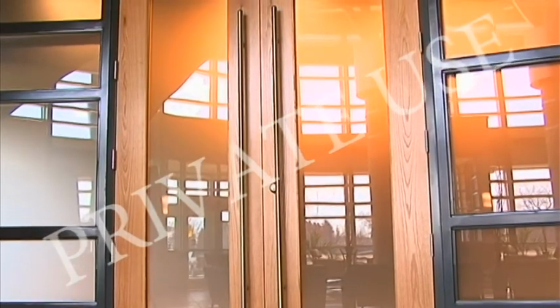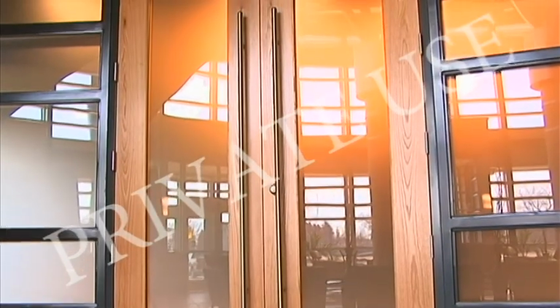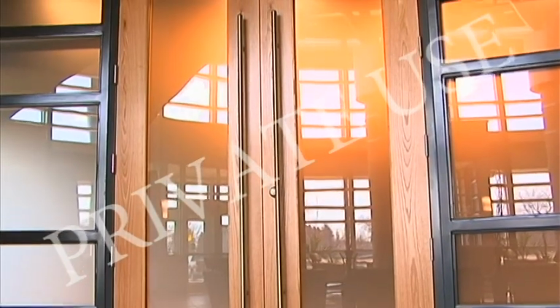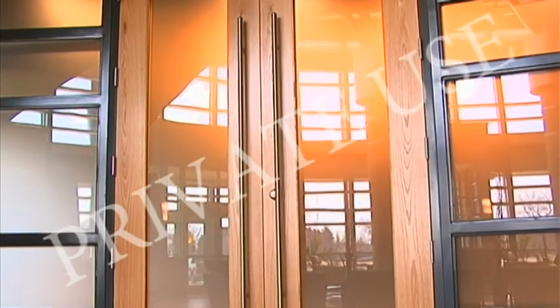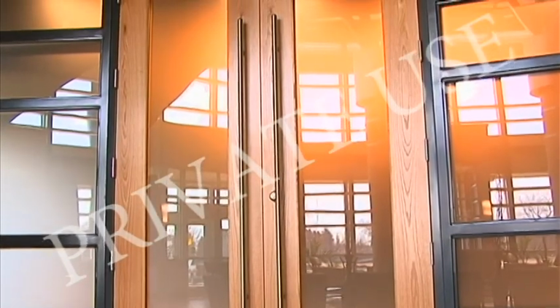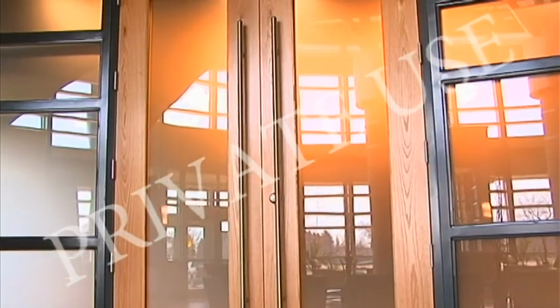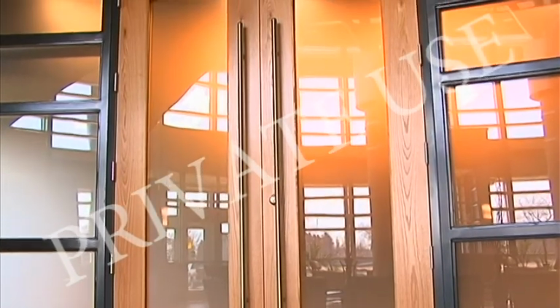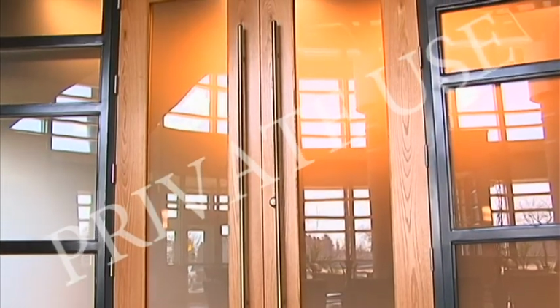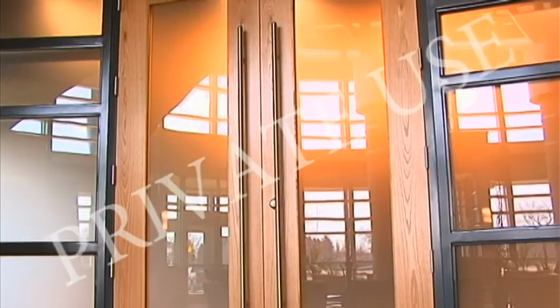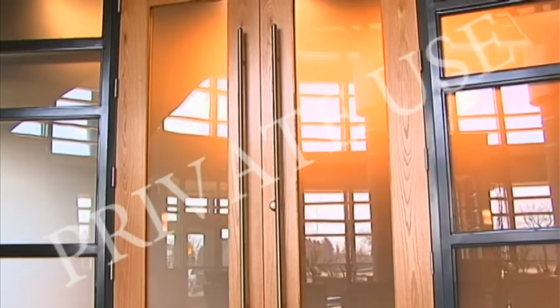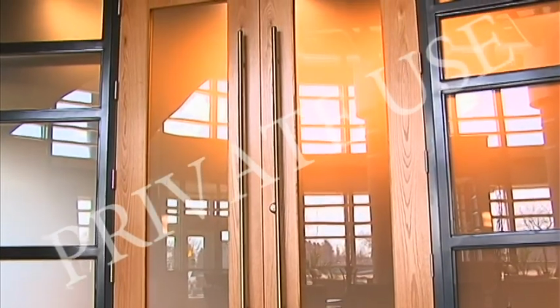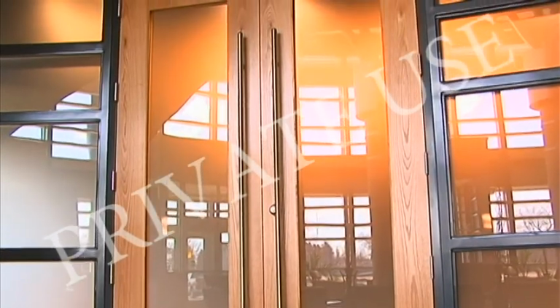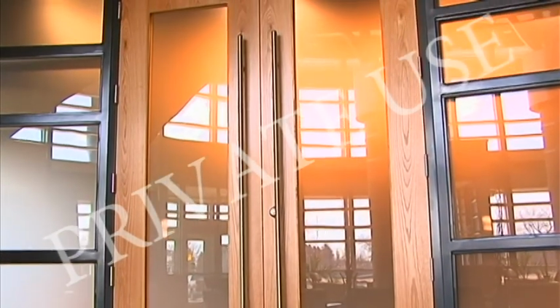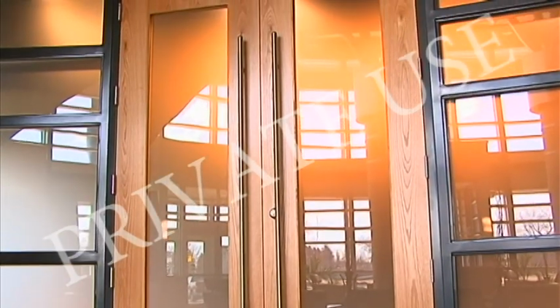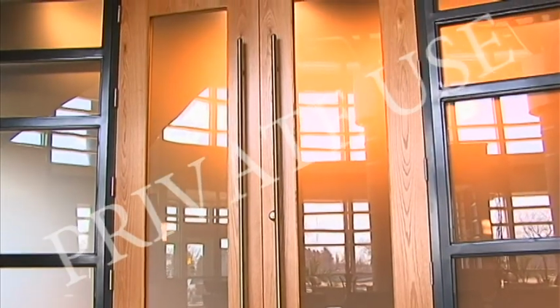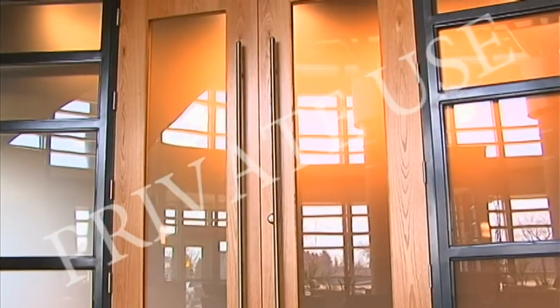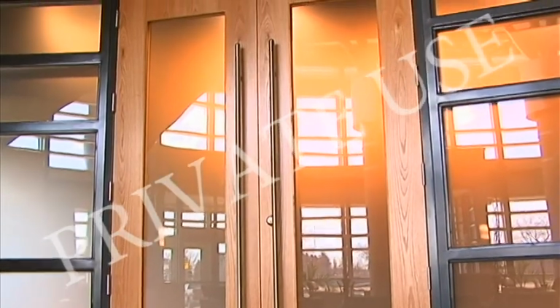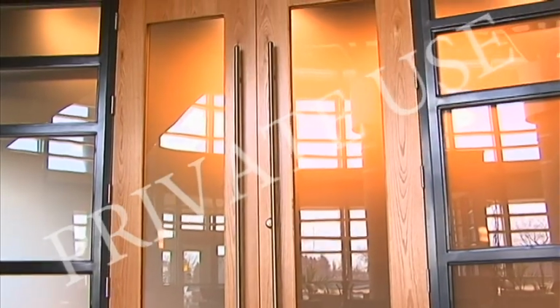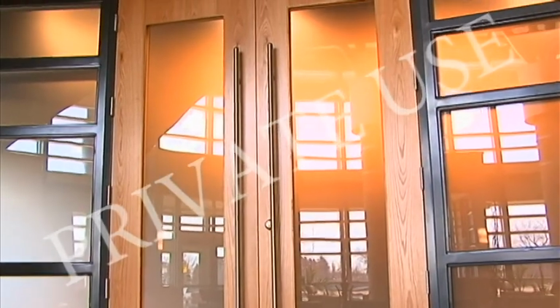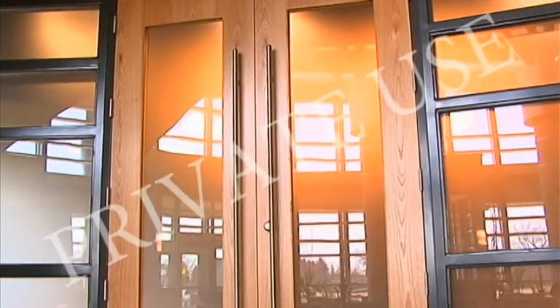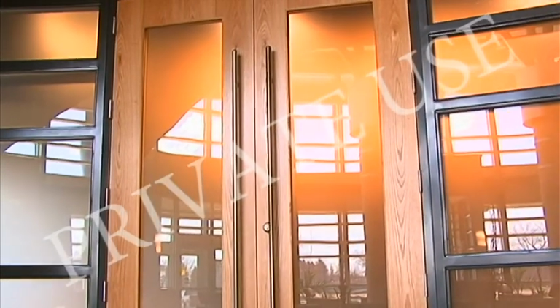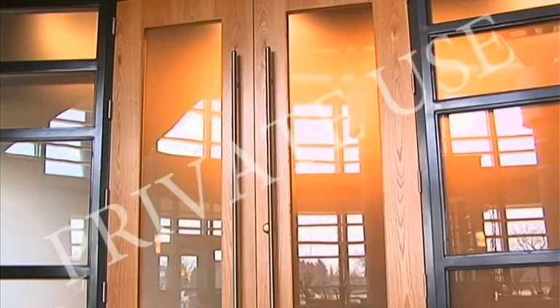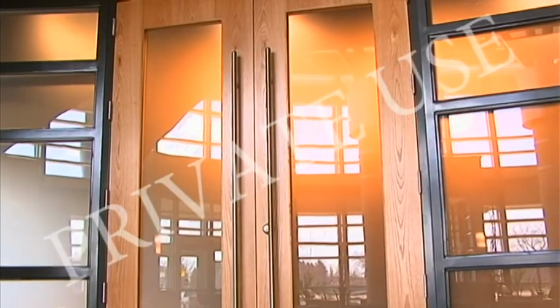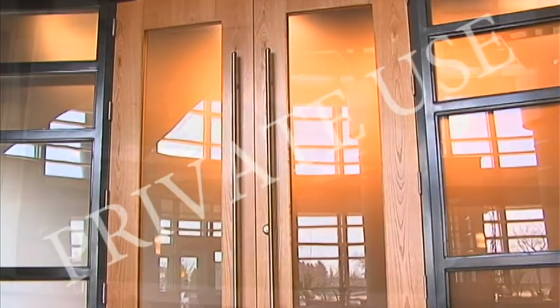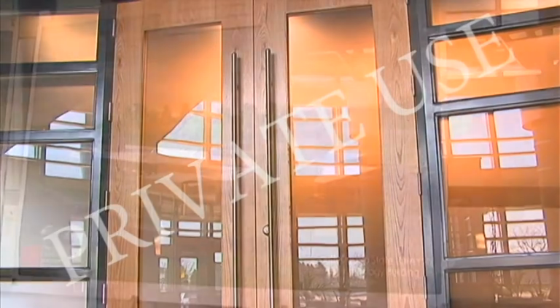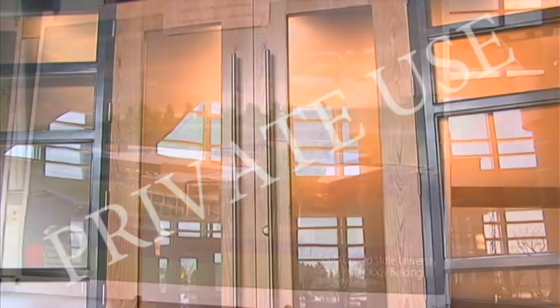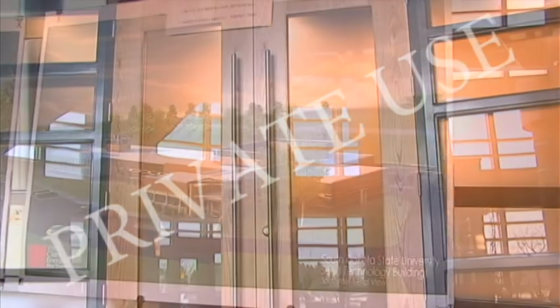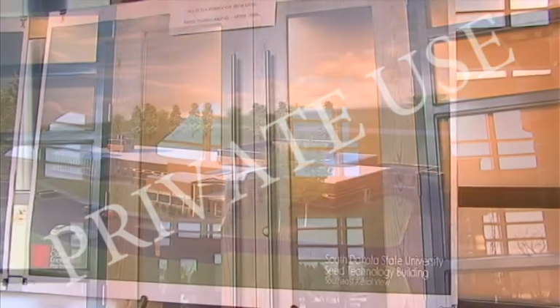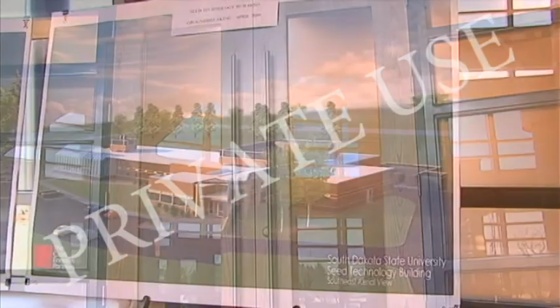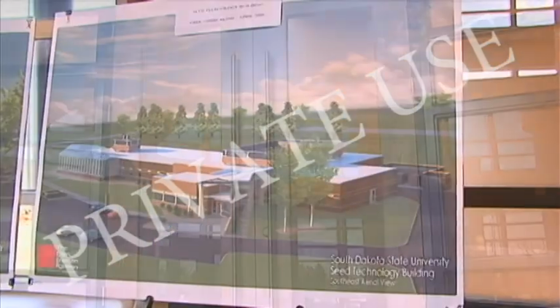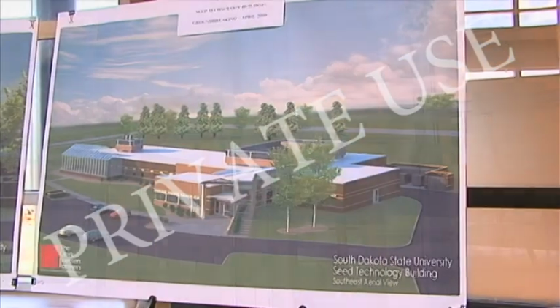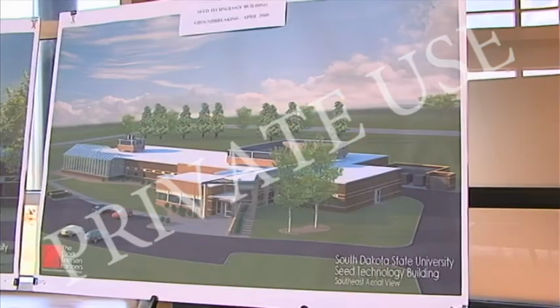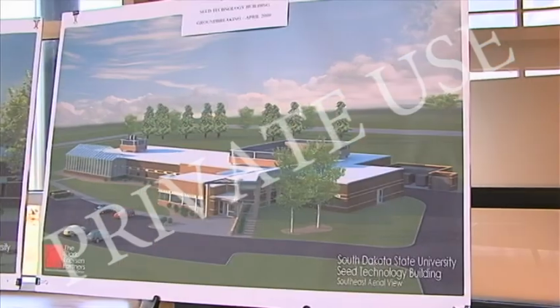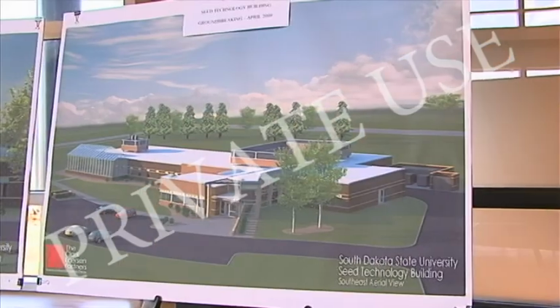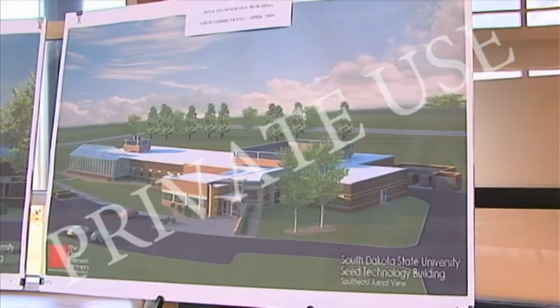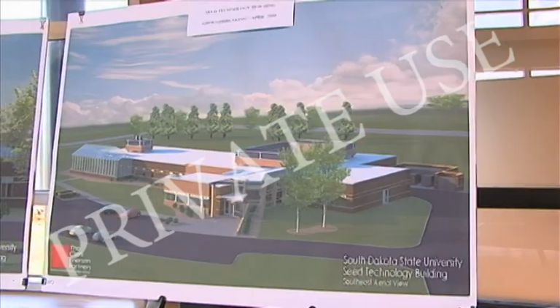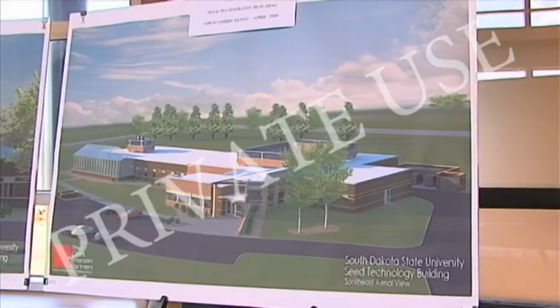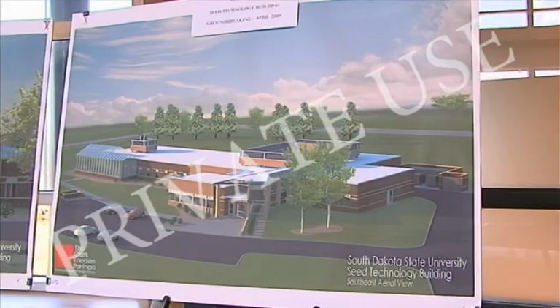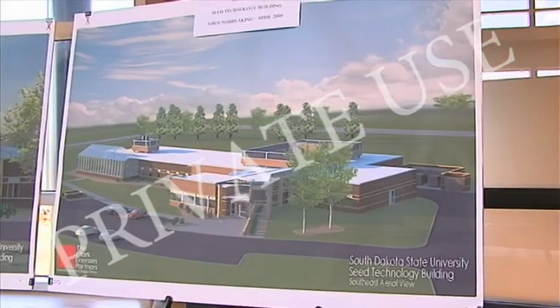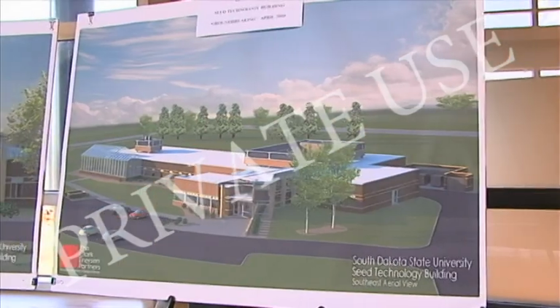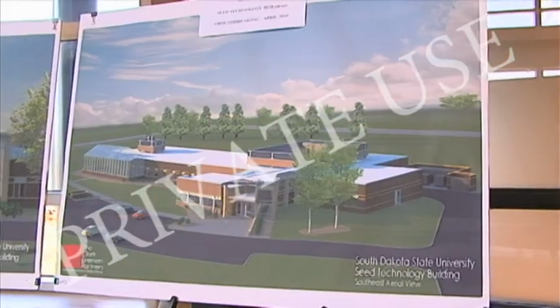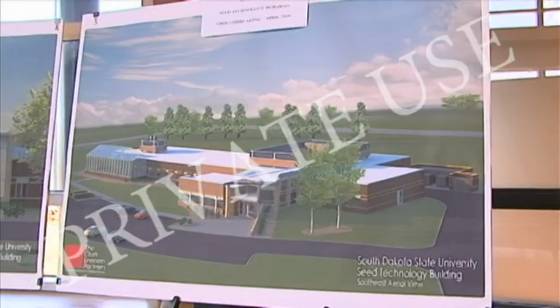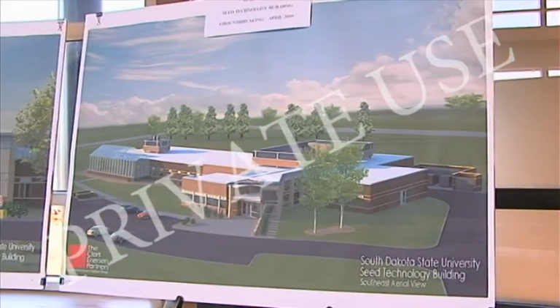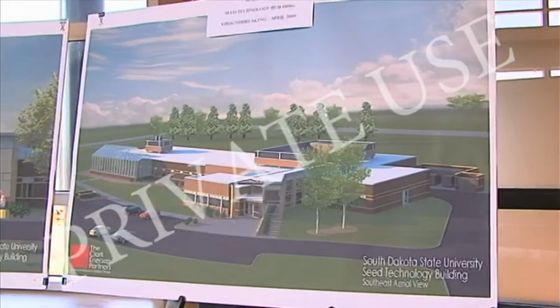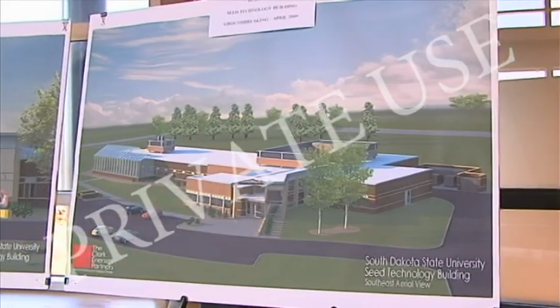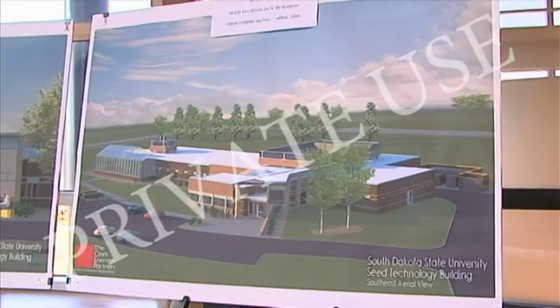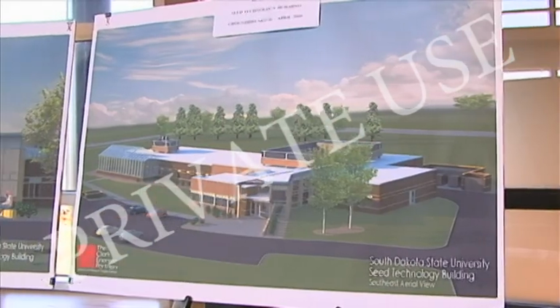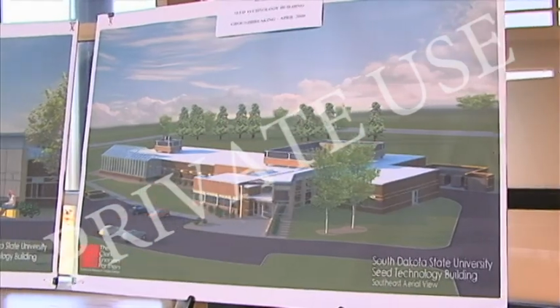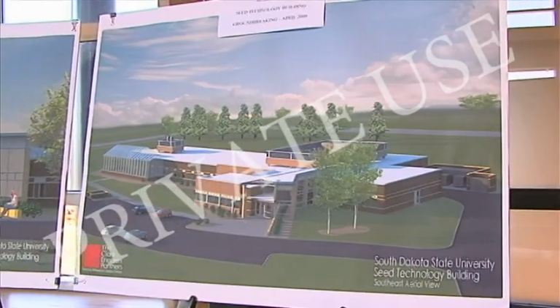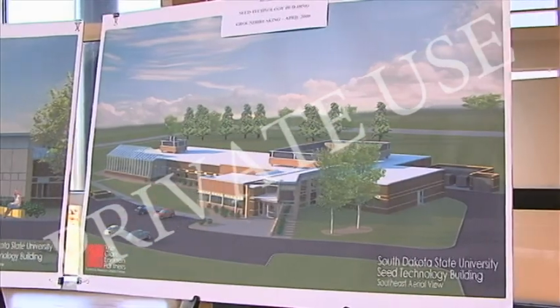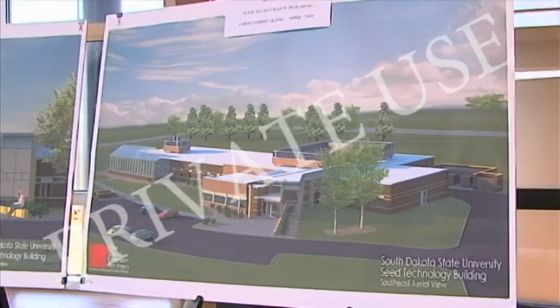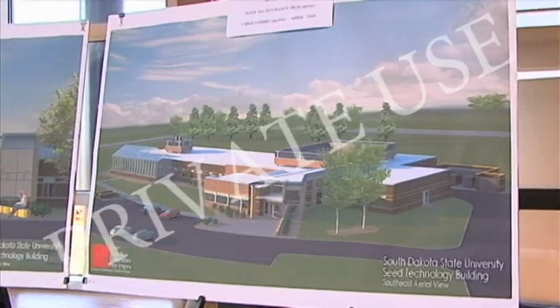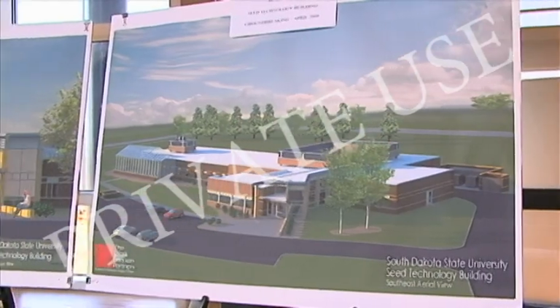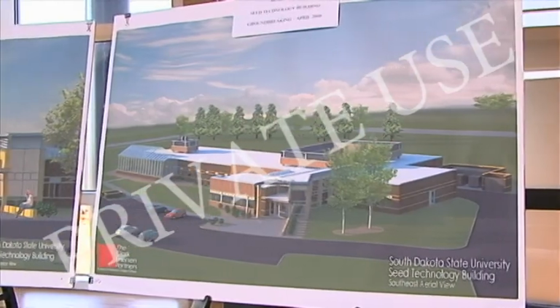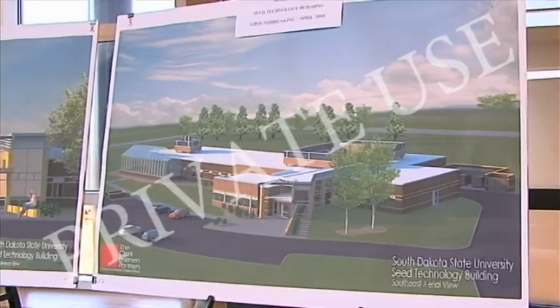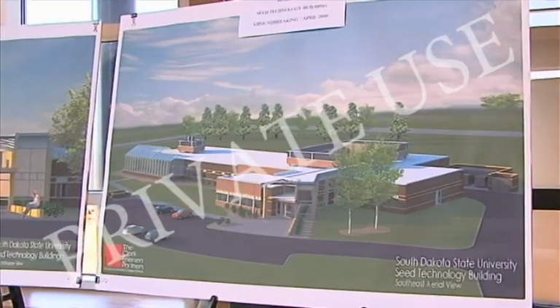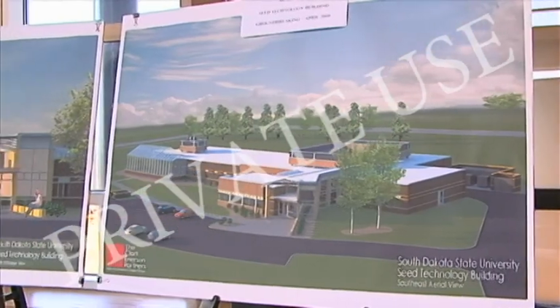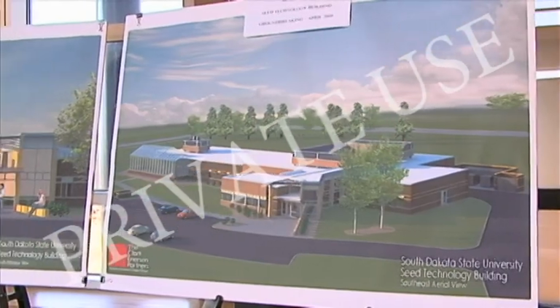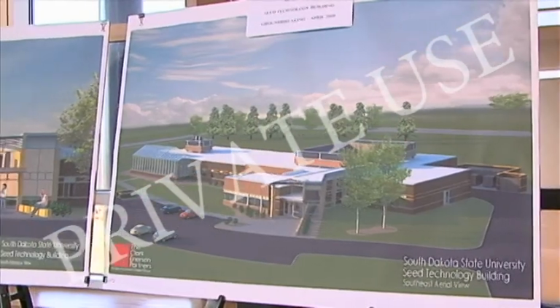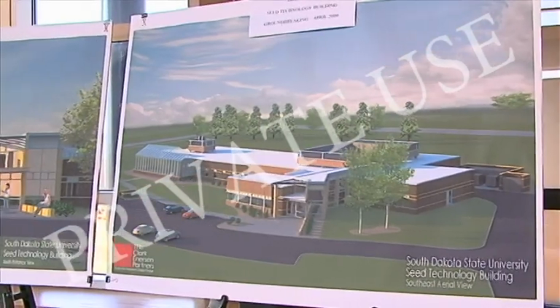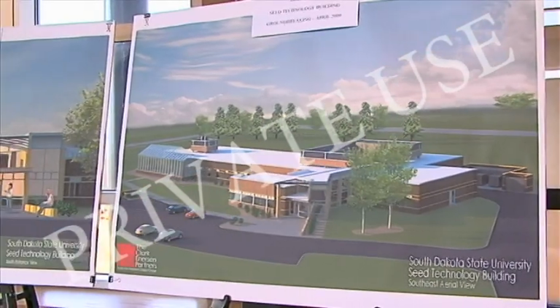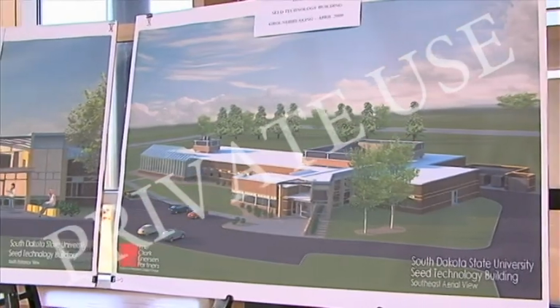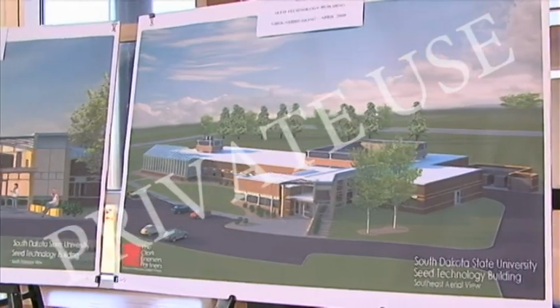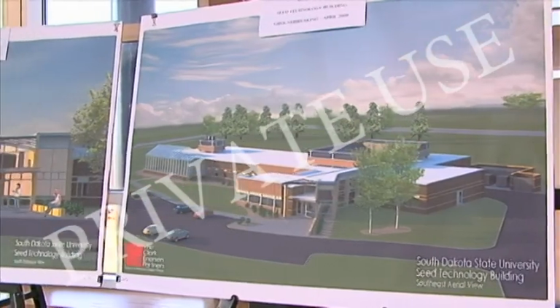We put nine-foot oak double doors with frosted glass in the doors, as kind of a grand entrance, with large pull bars to come in to the physical space.